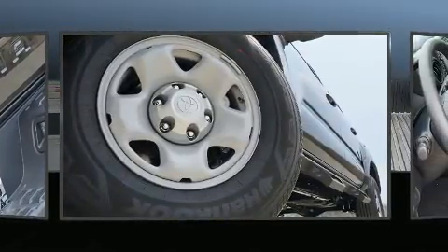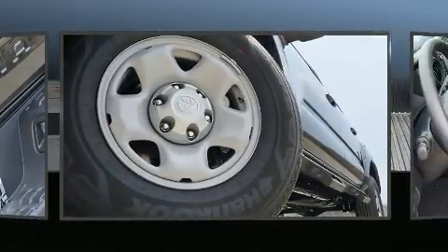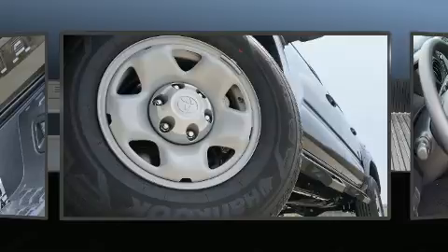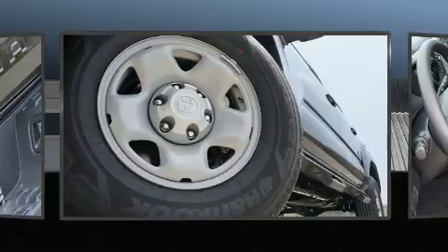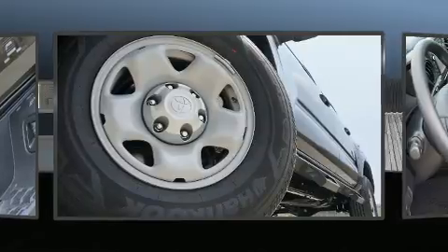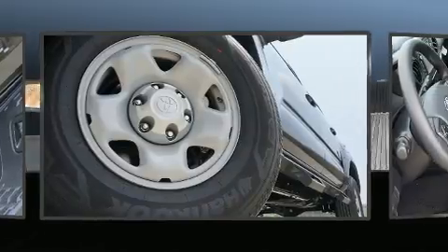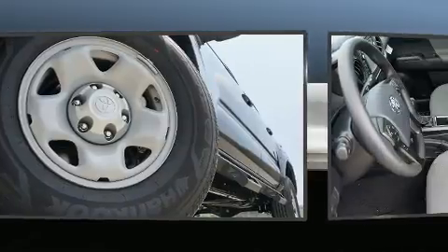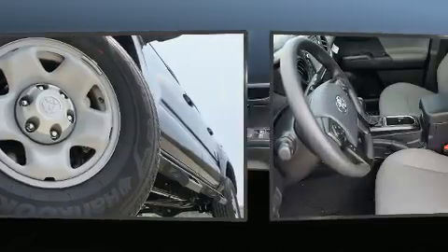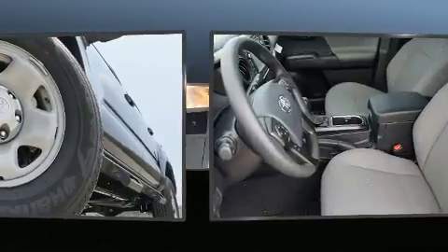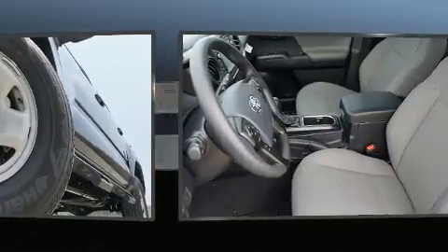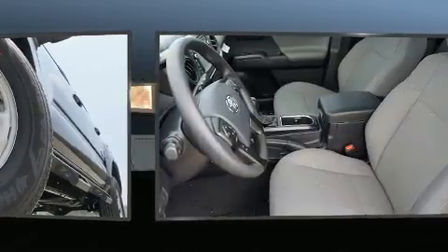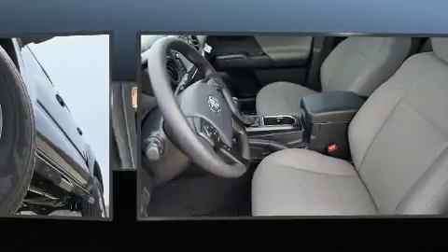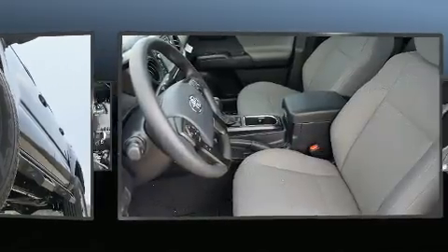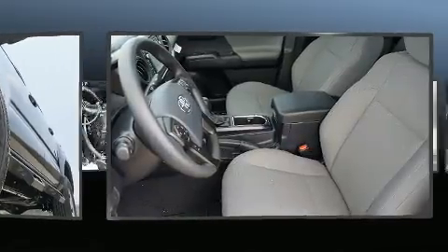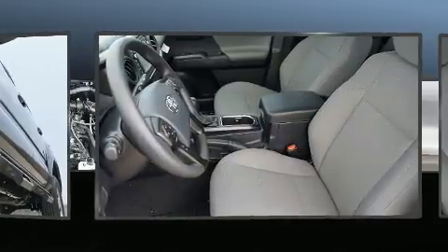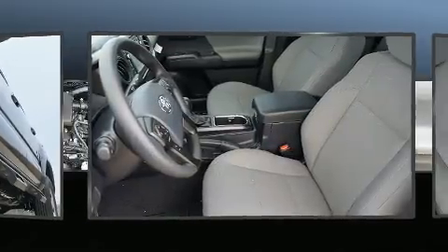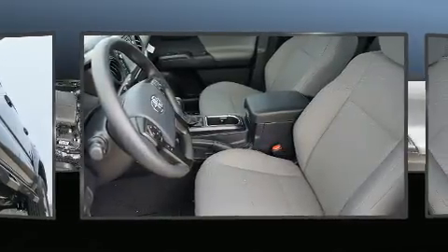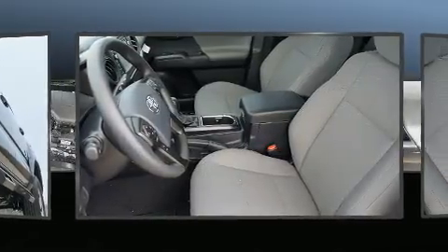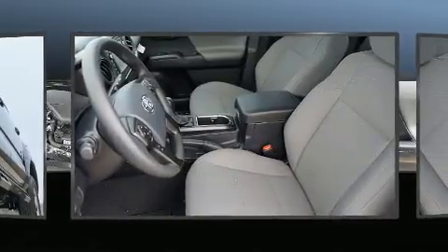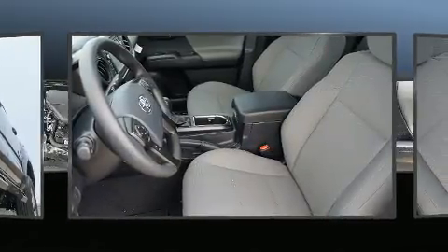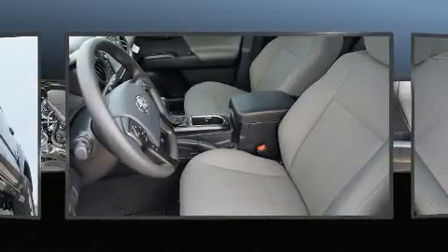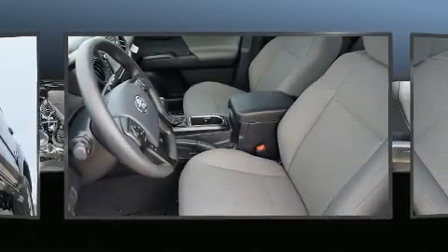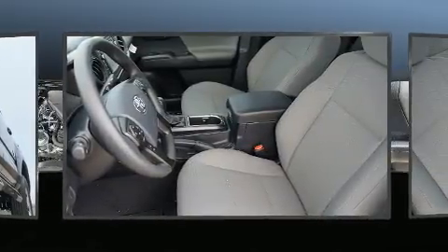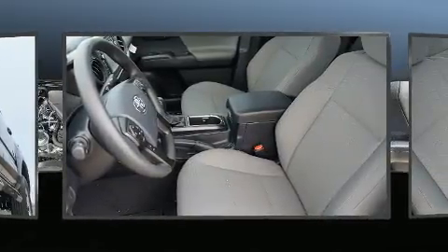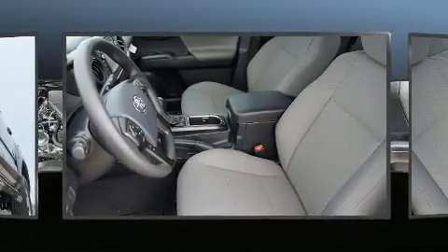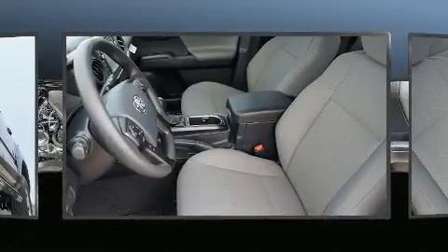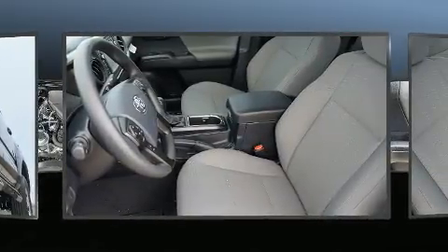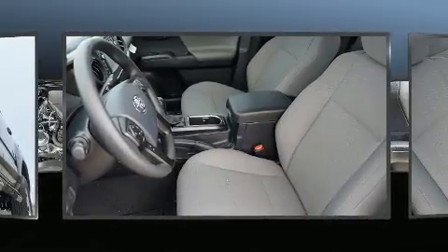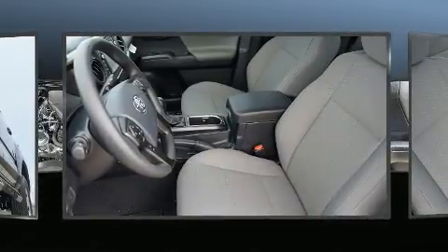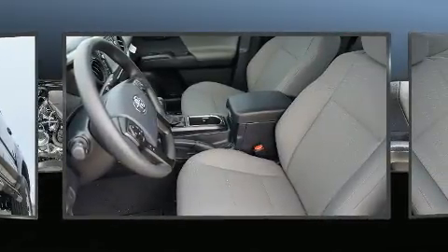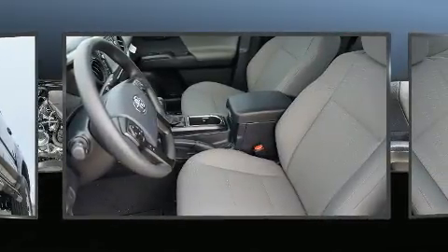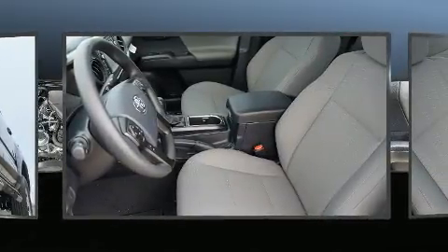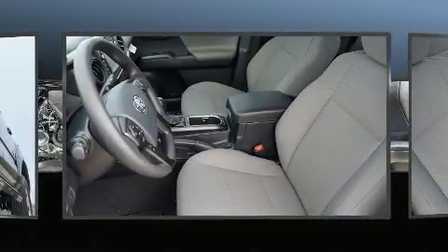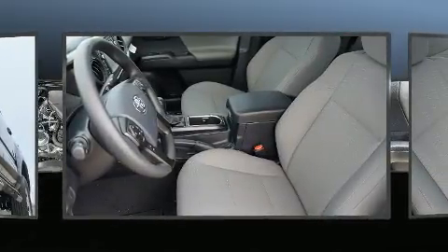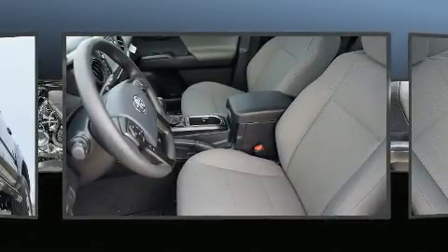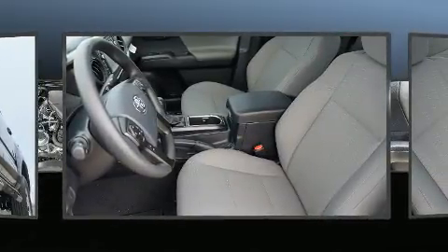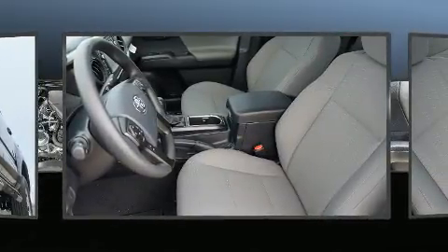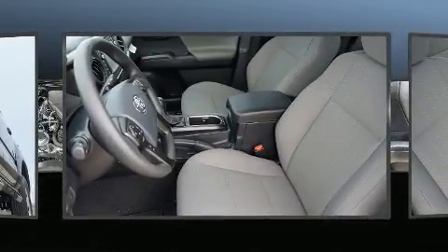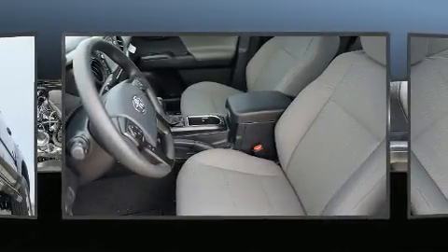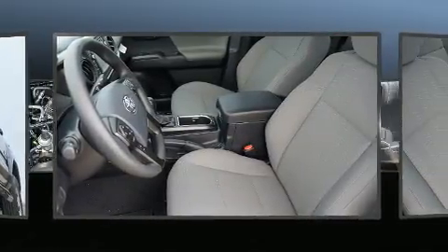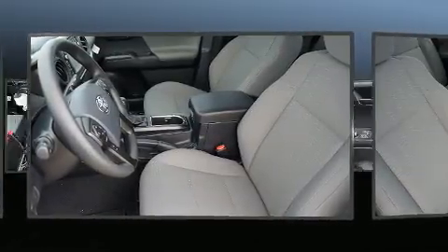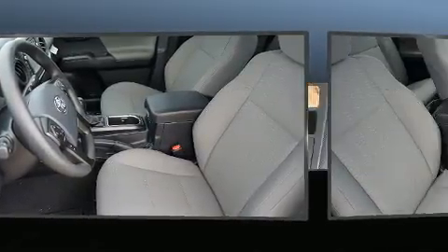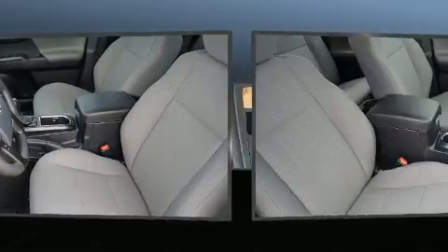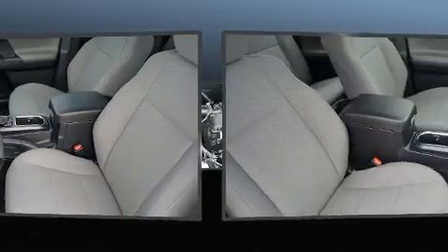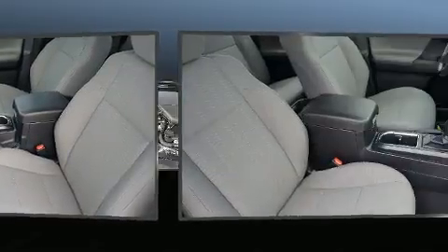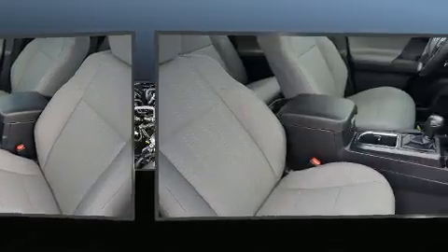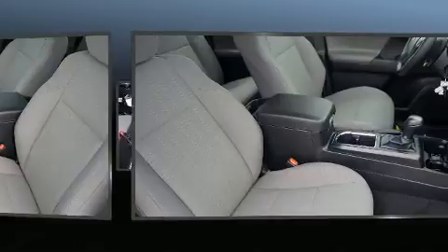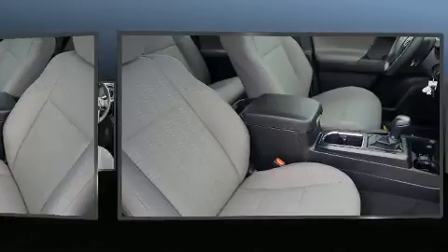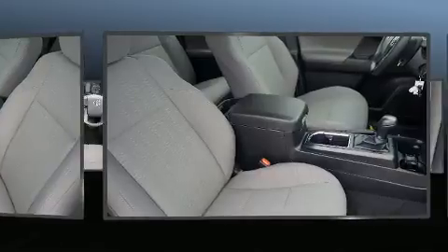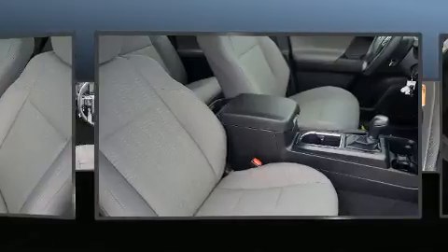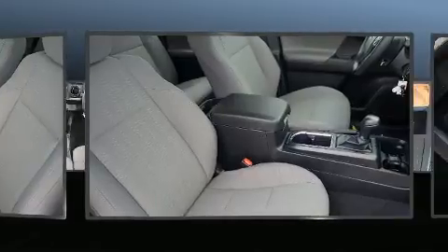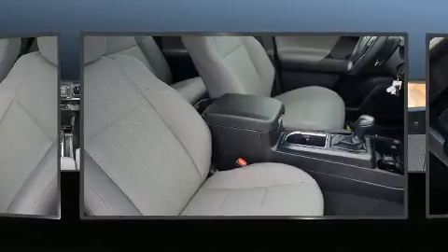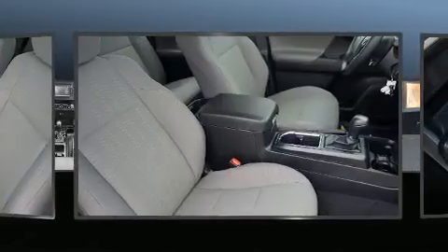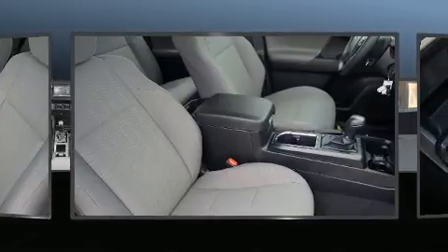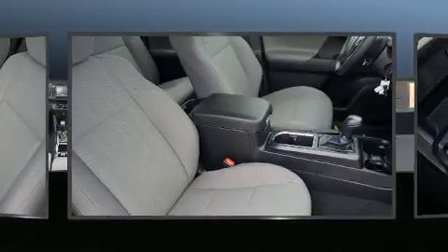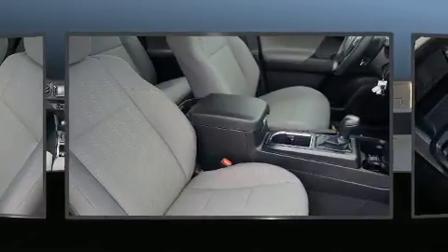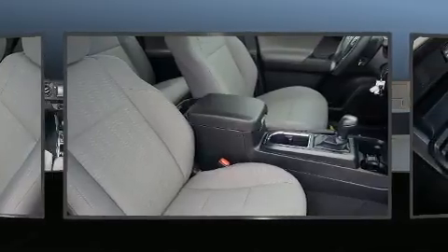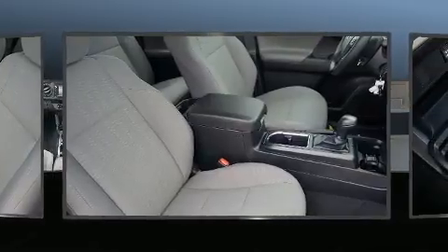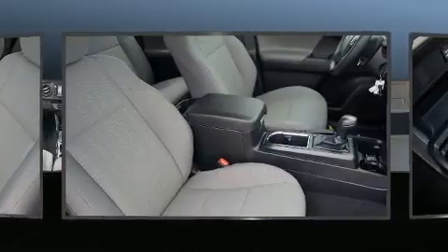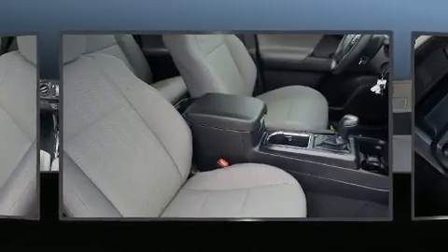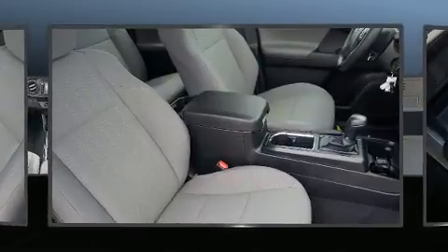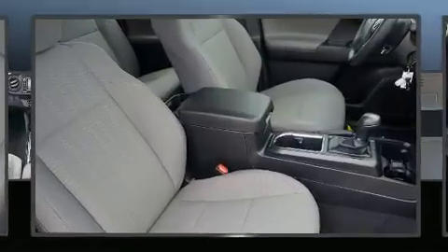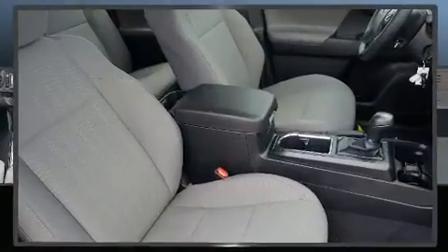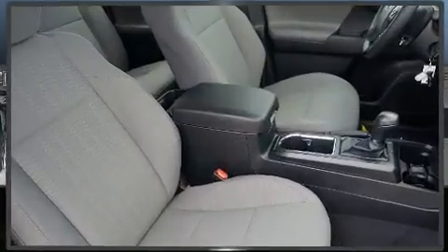Enjoy your favorite music via the stereo system, which includes a CD player with MP3 capability and 6 well-positioned speakers.